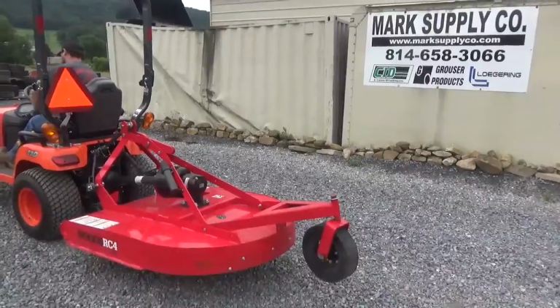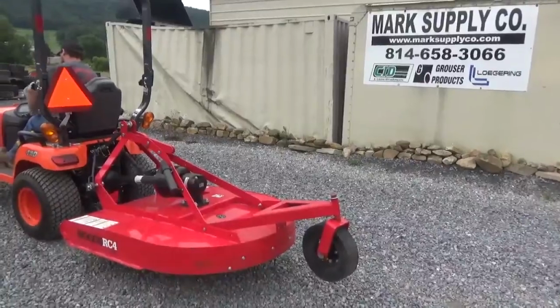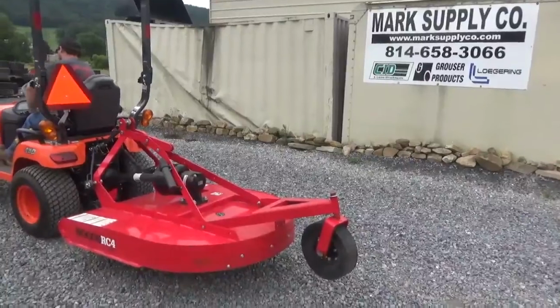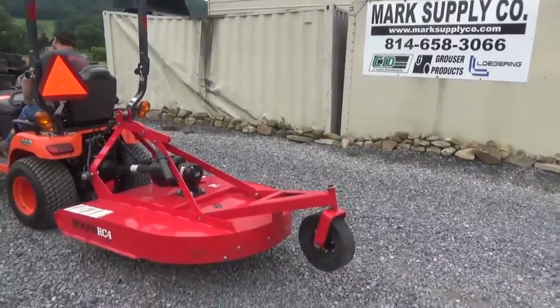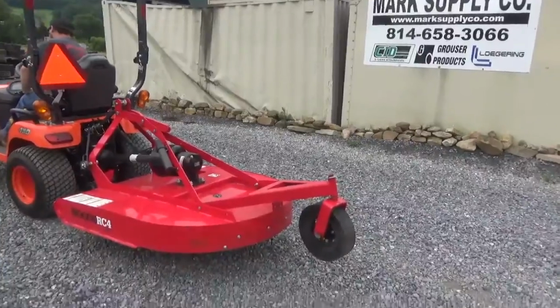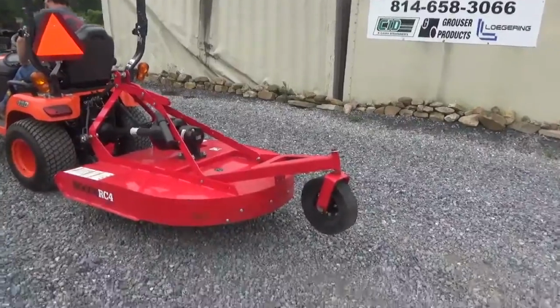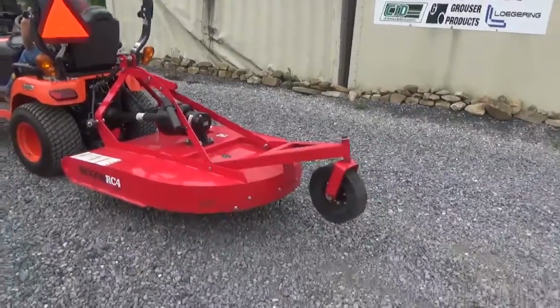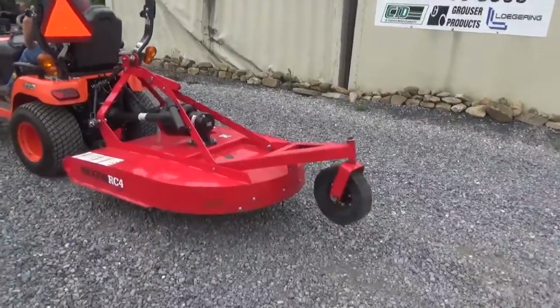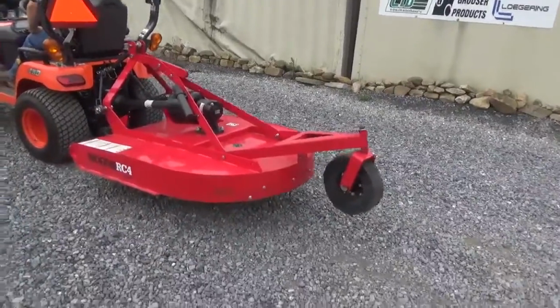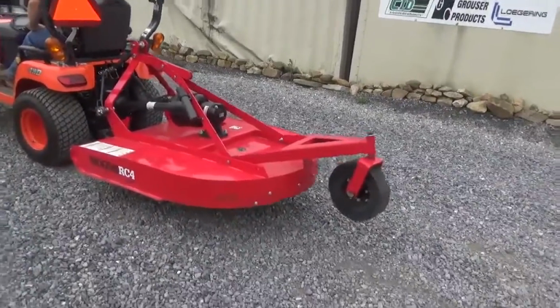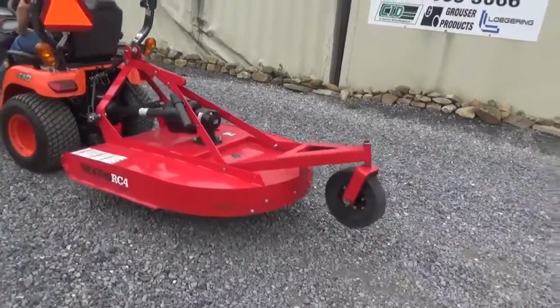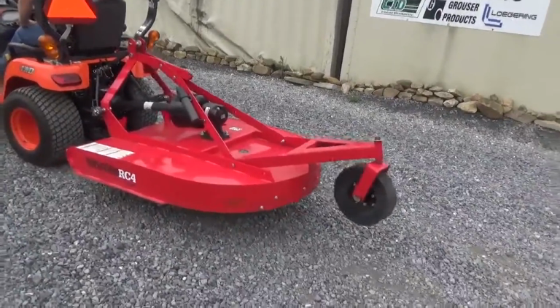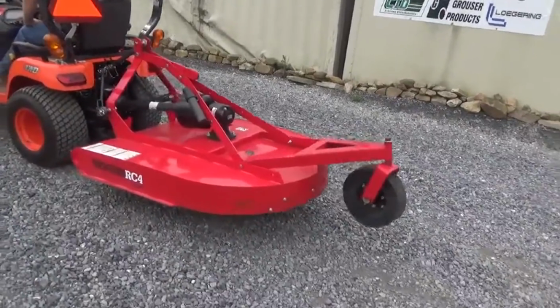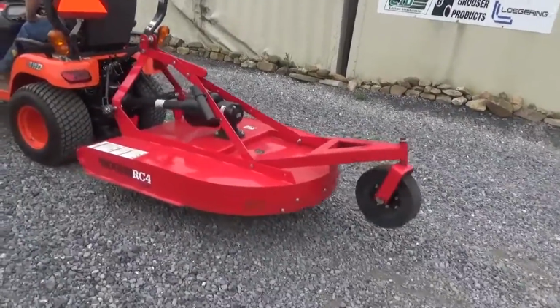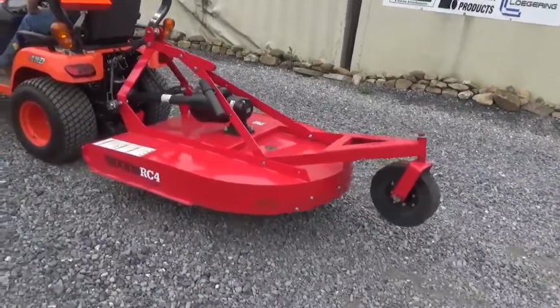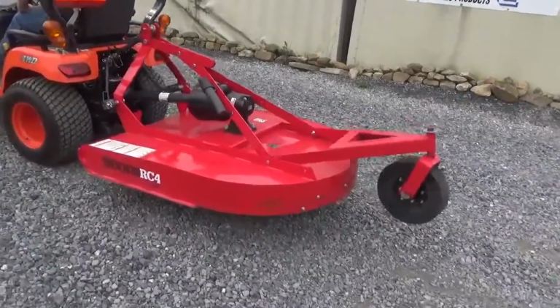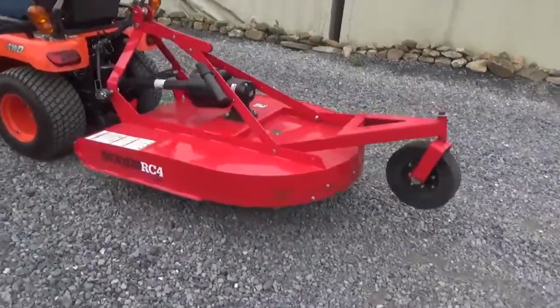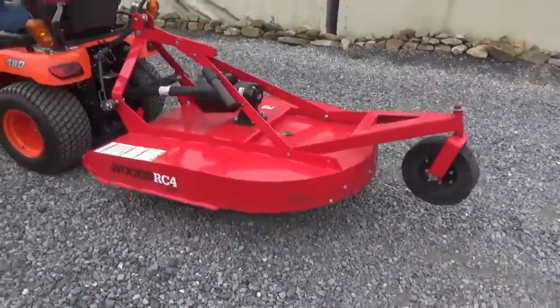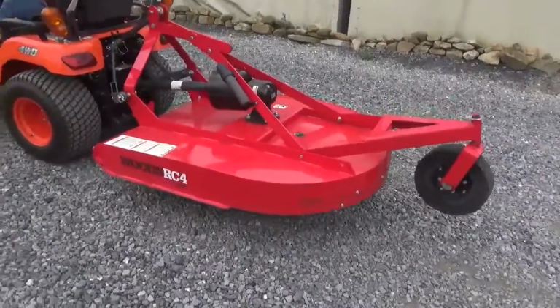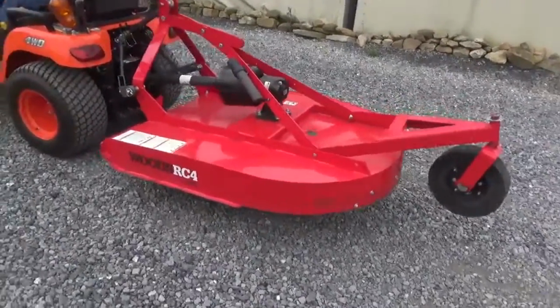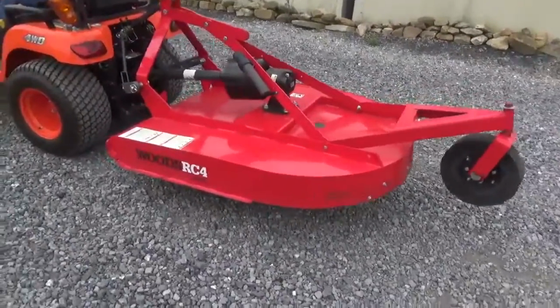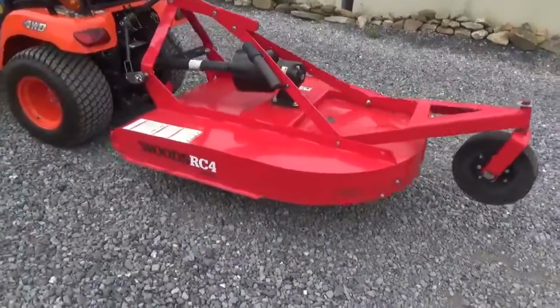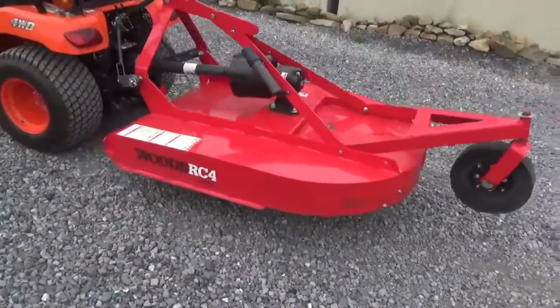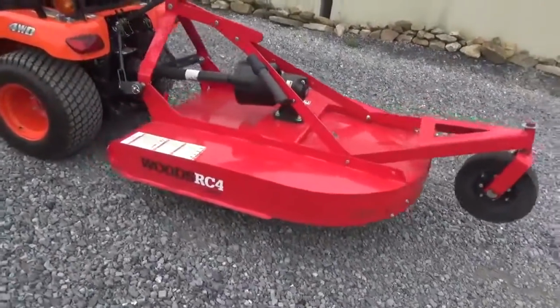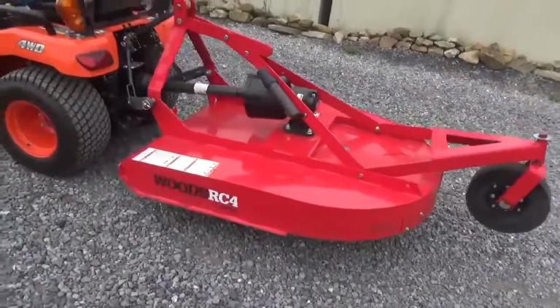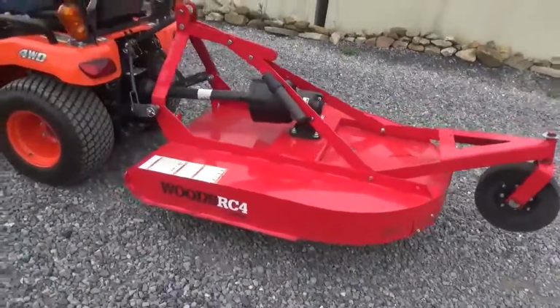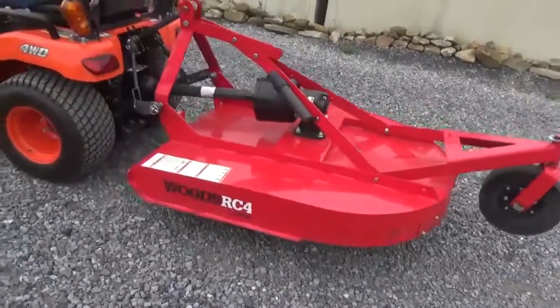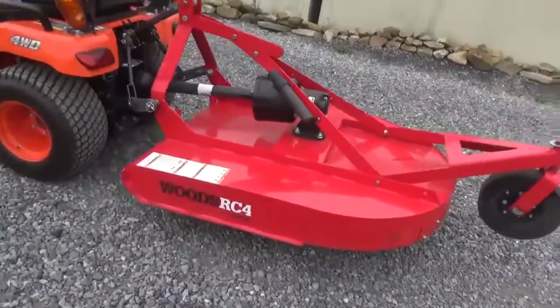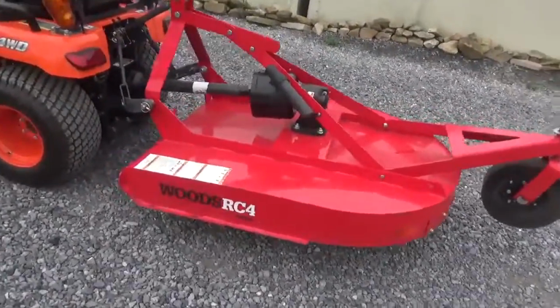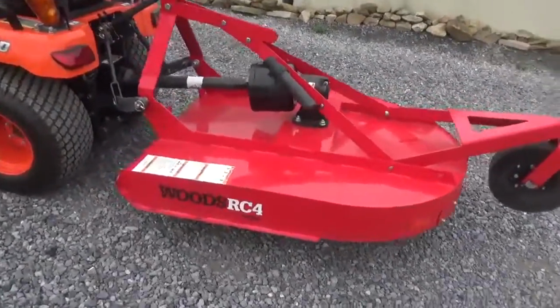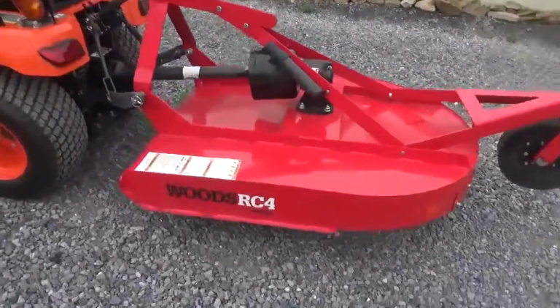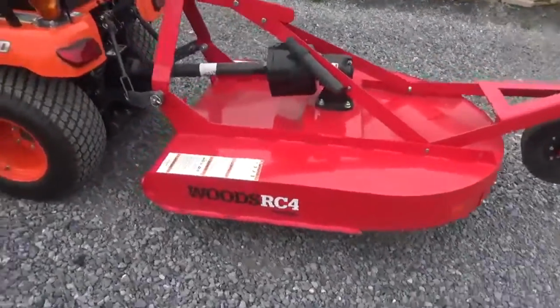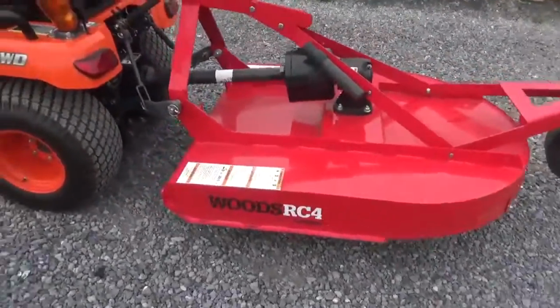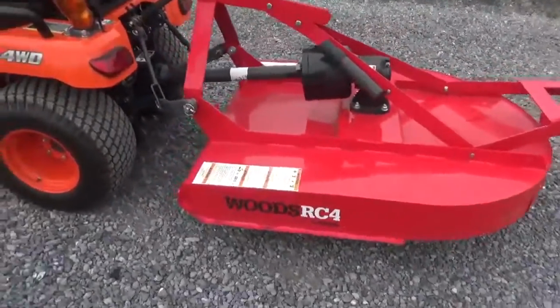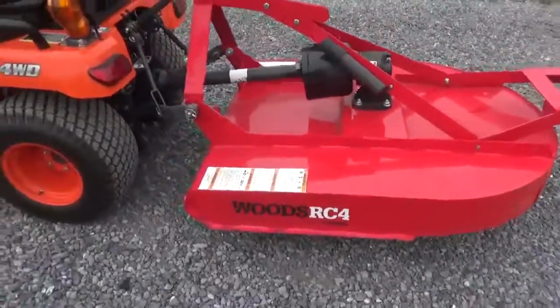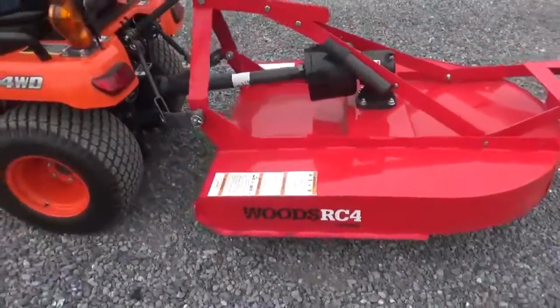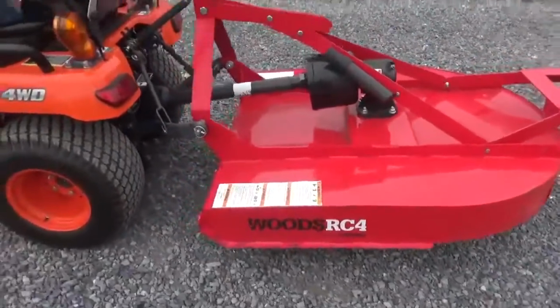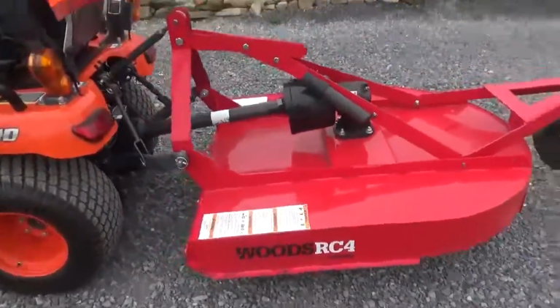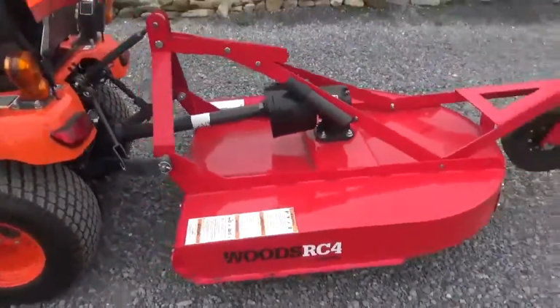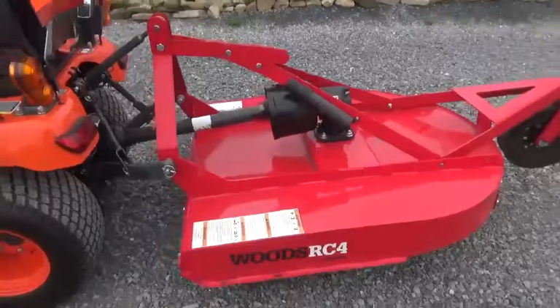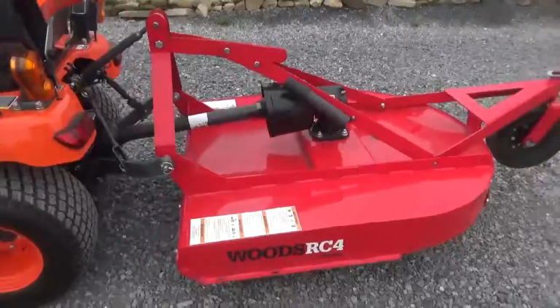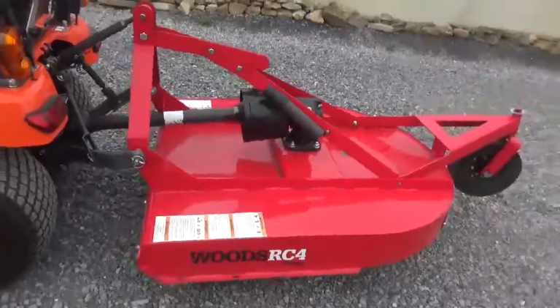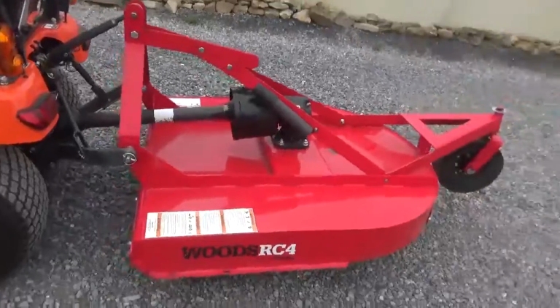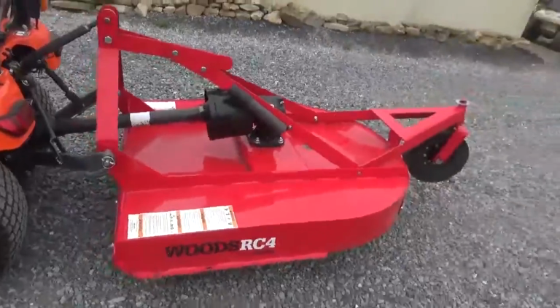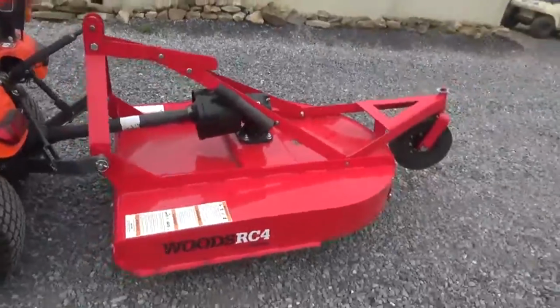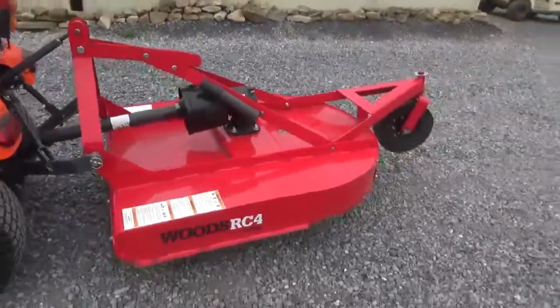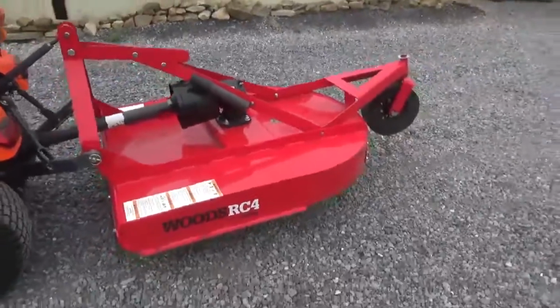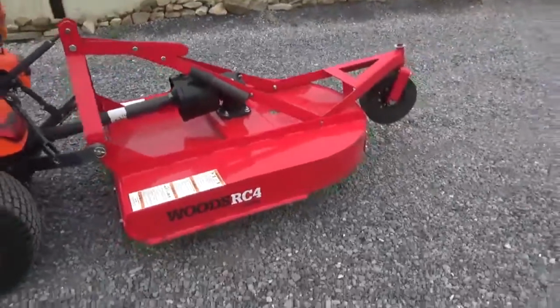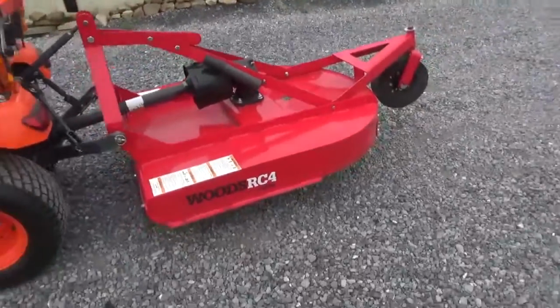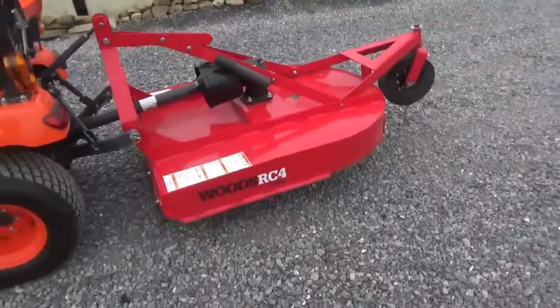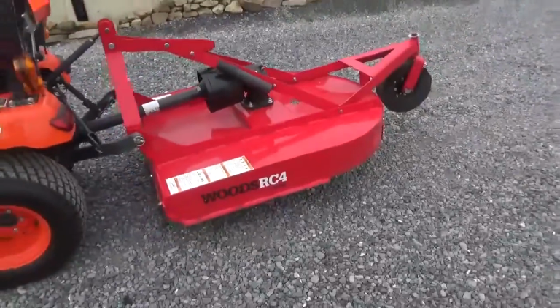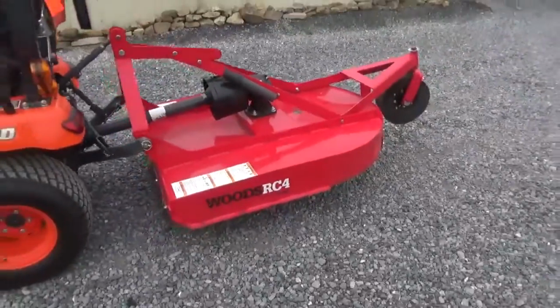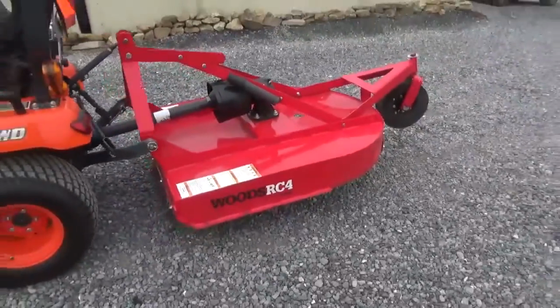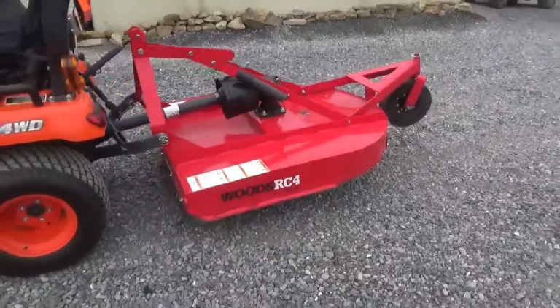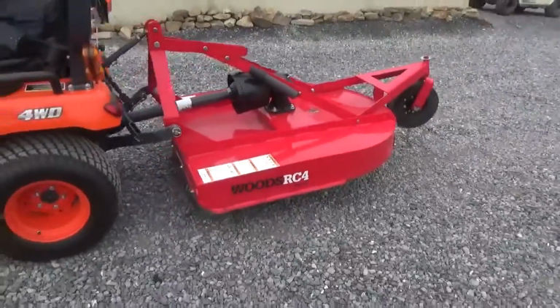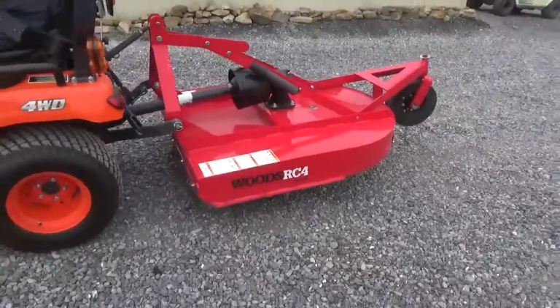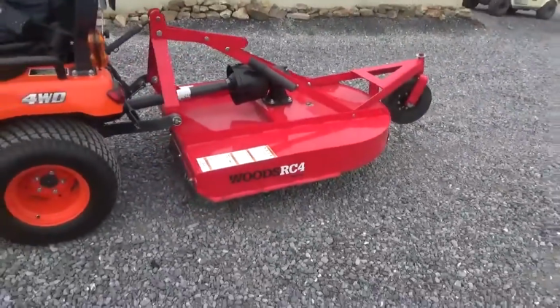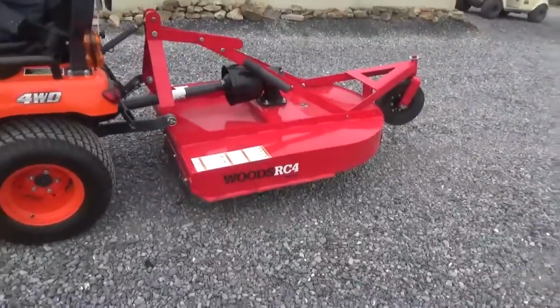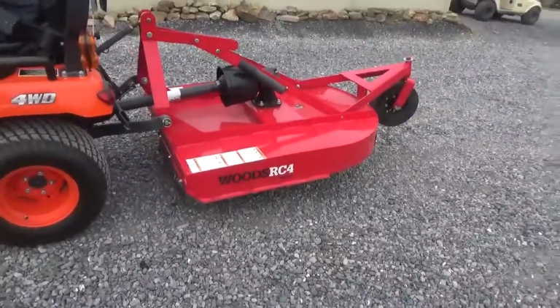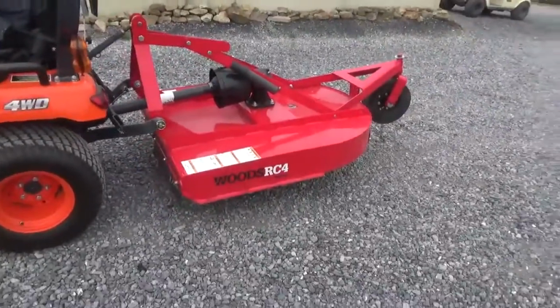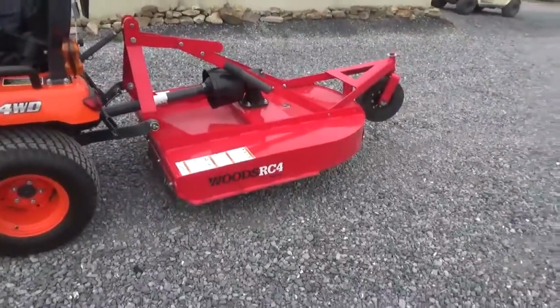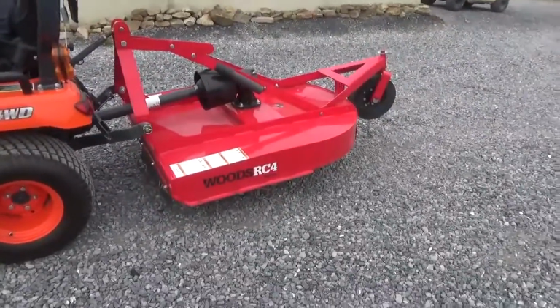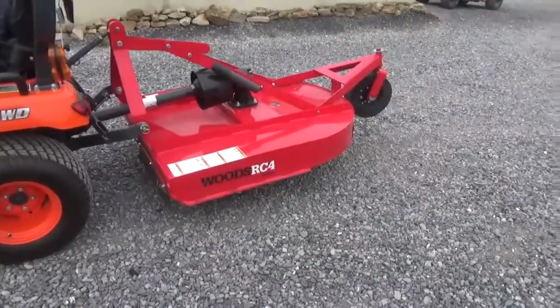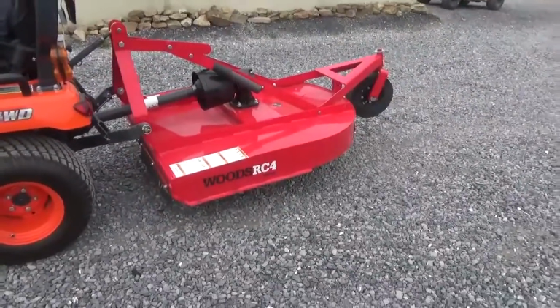Hi guys, Nick Miller today from Market Supply Company. Today we have for you a like-new Woods RC4. It's a 48-inch brush hog for subcompact tractors.